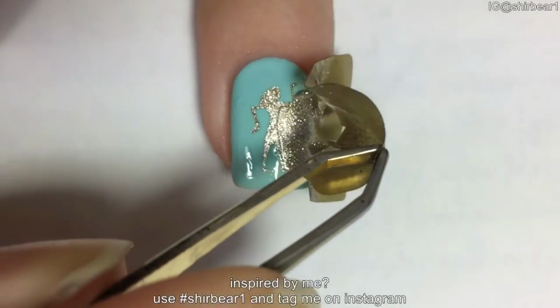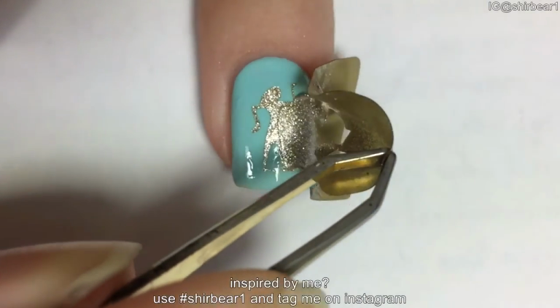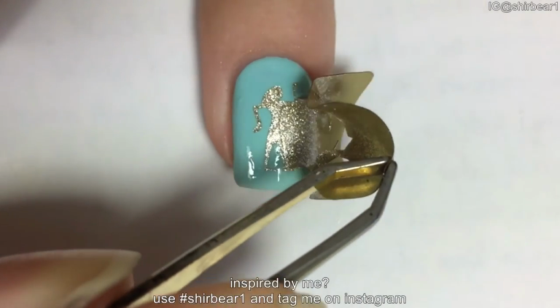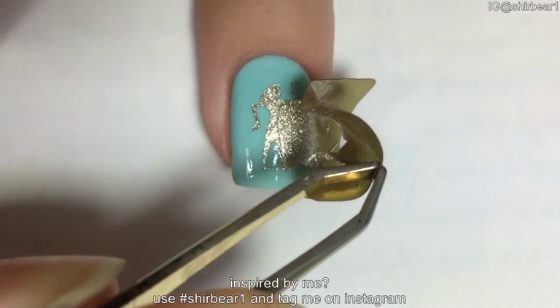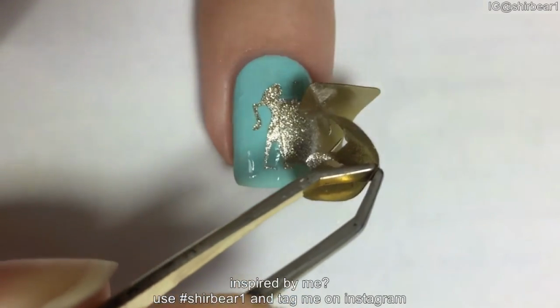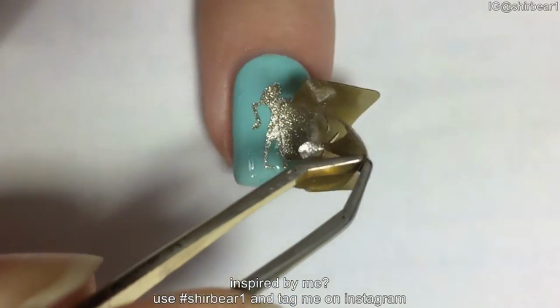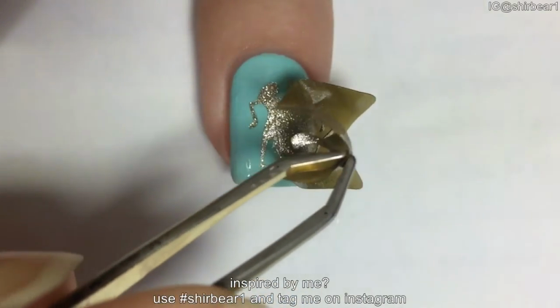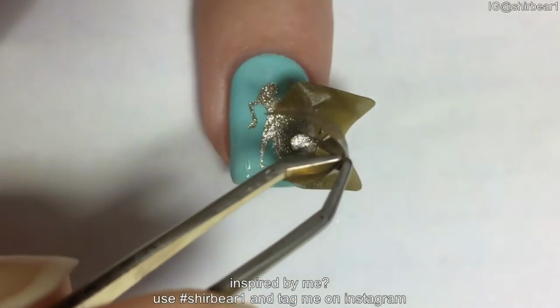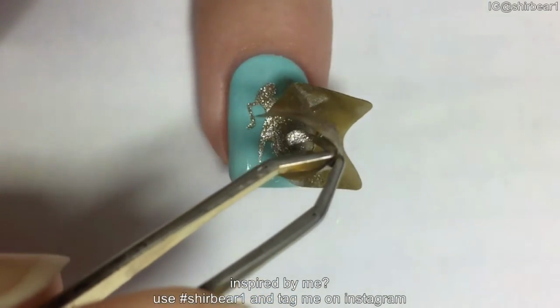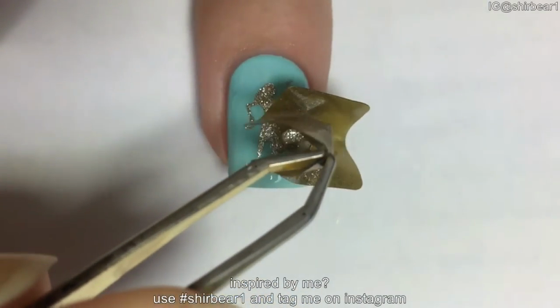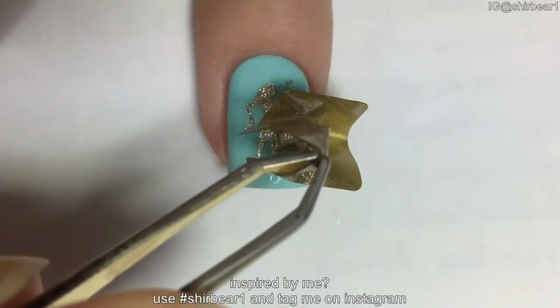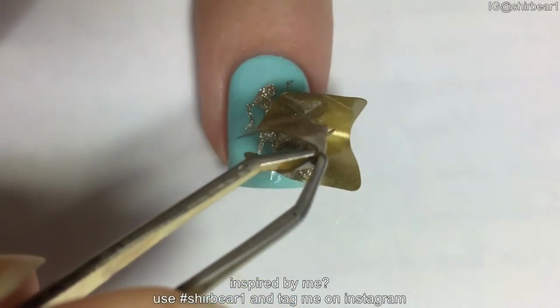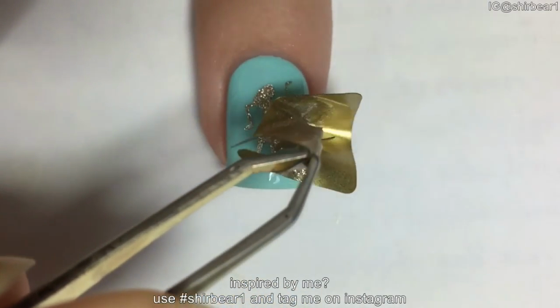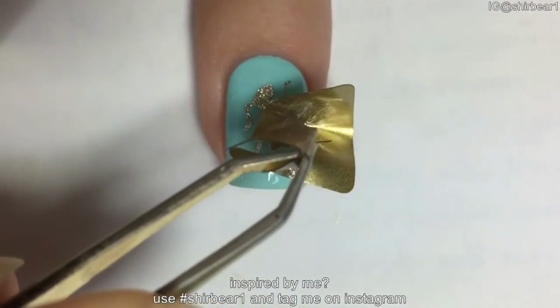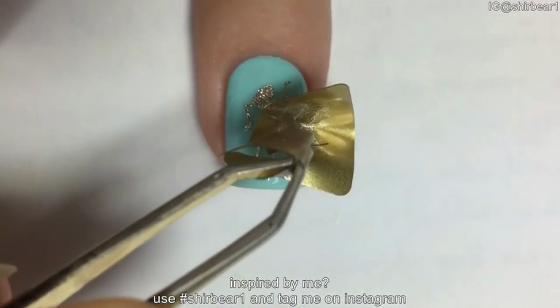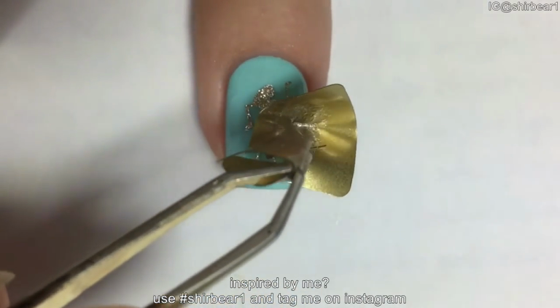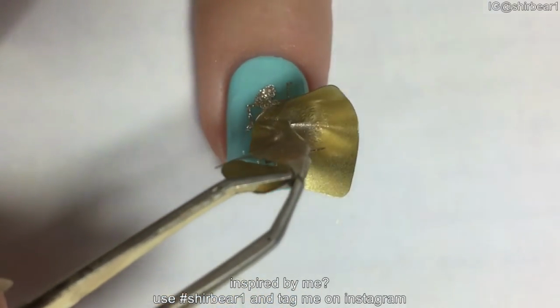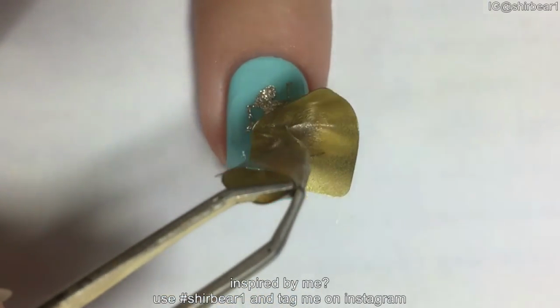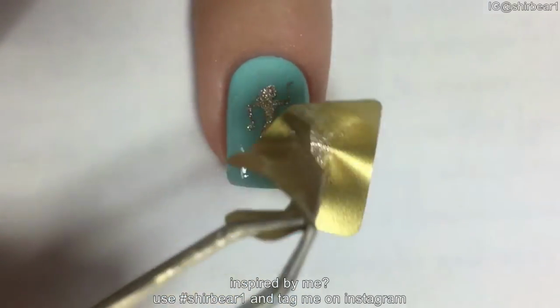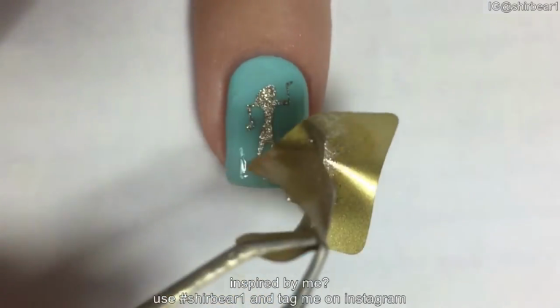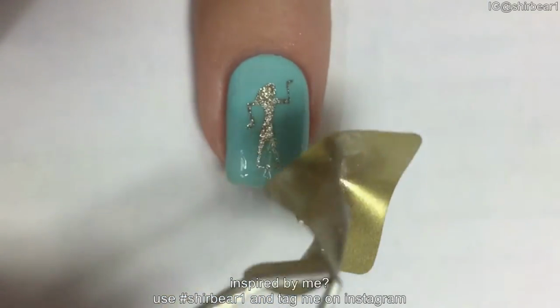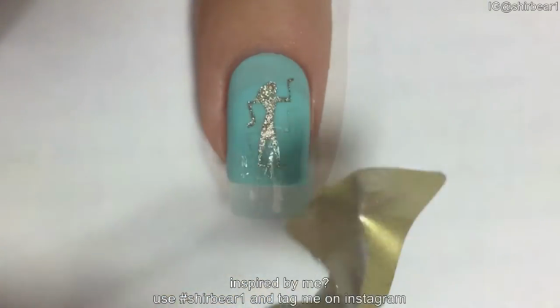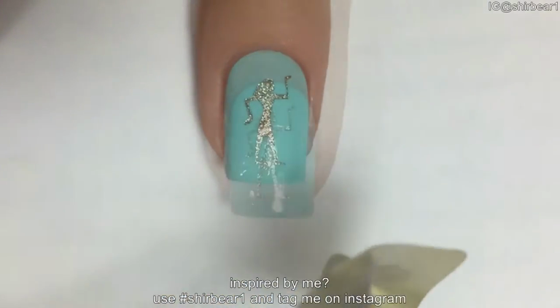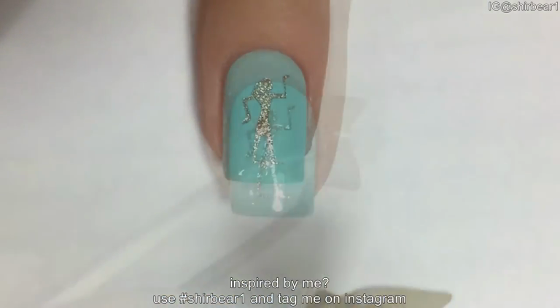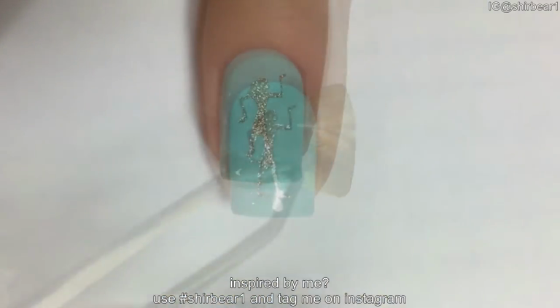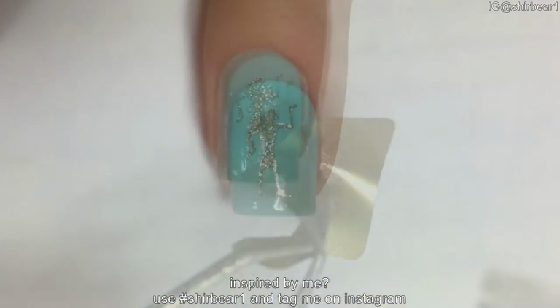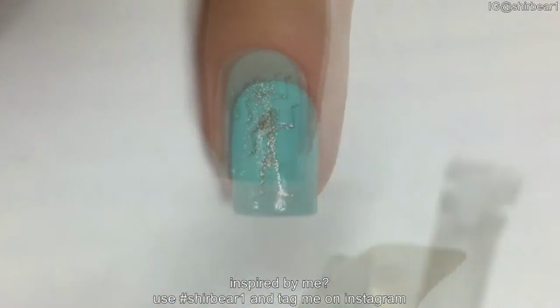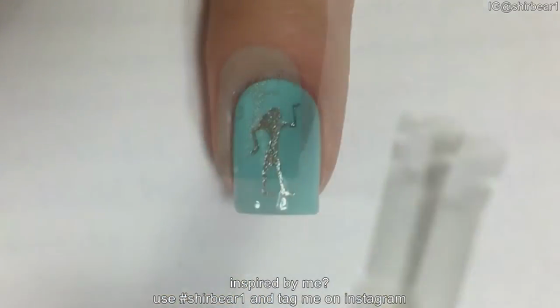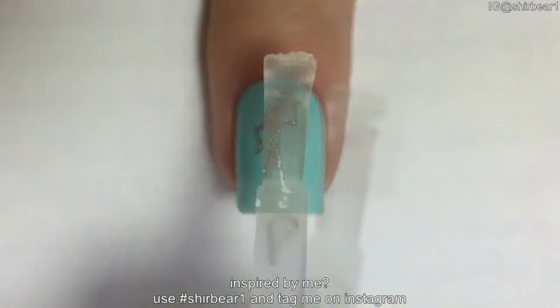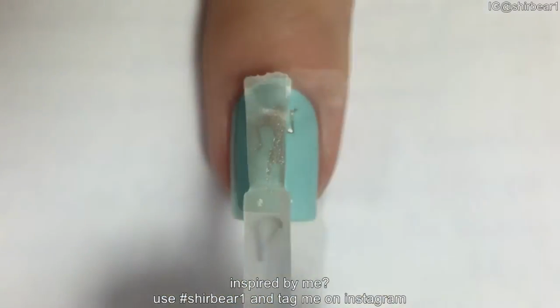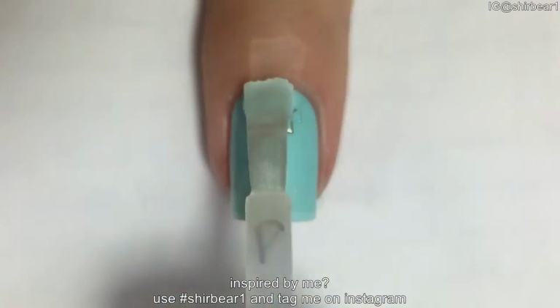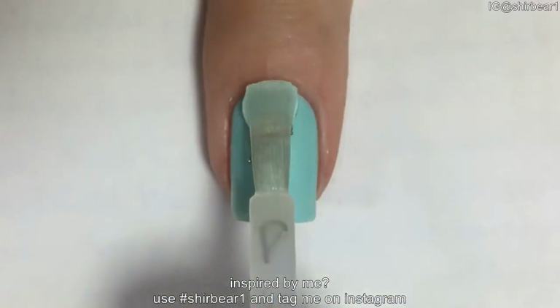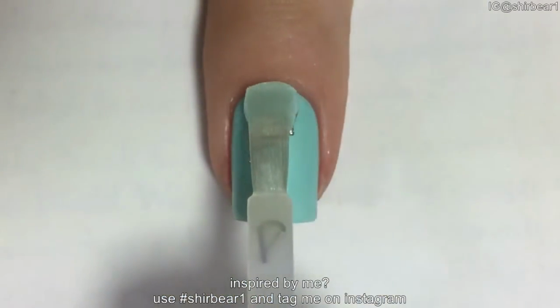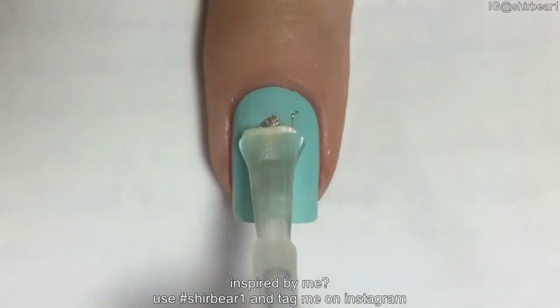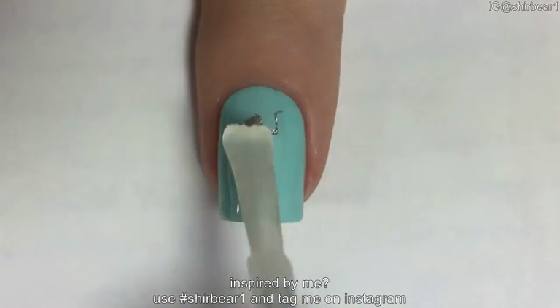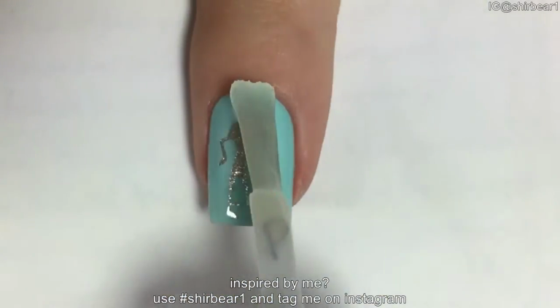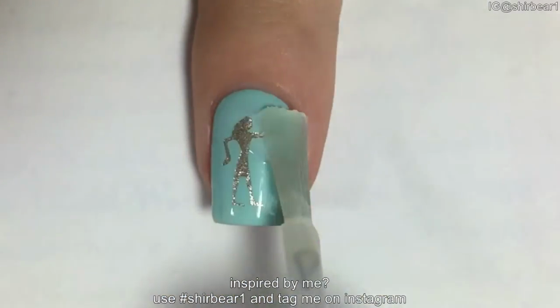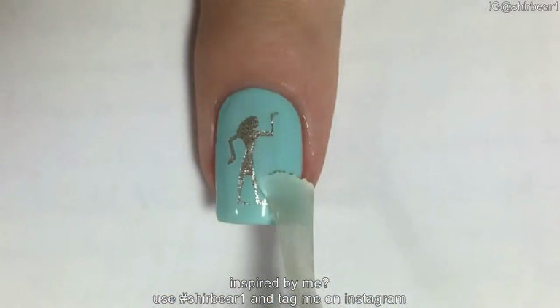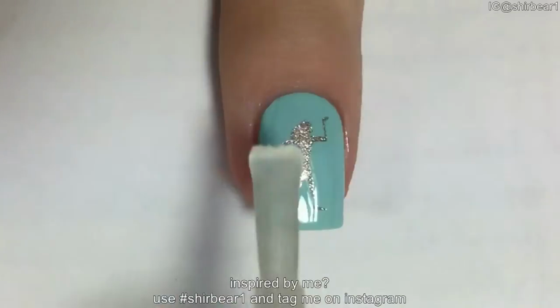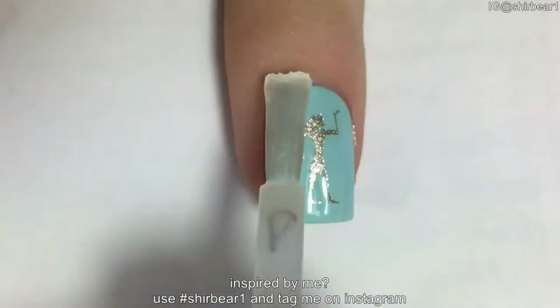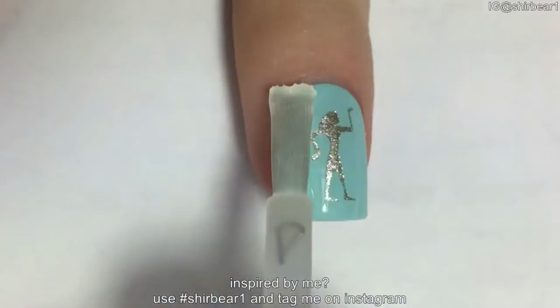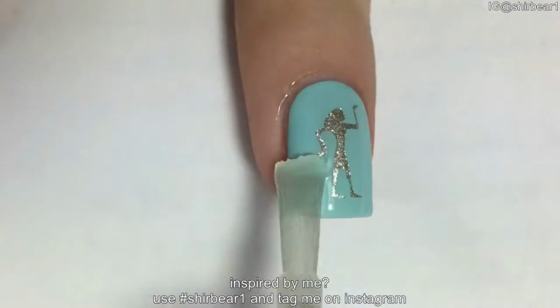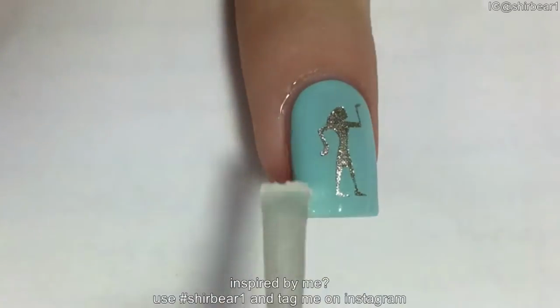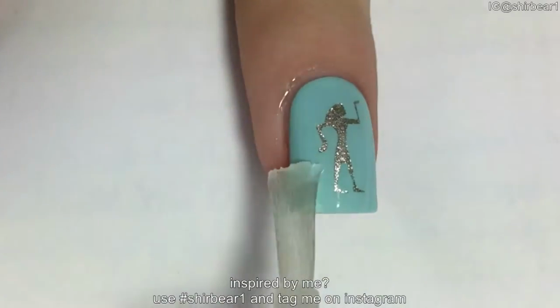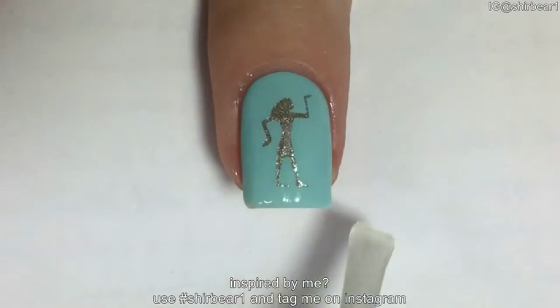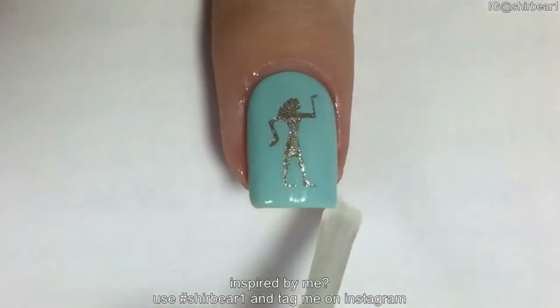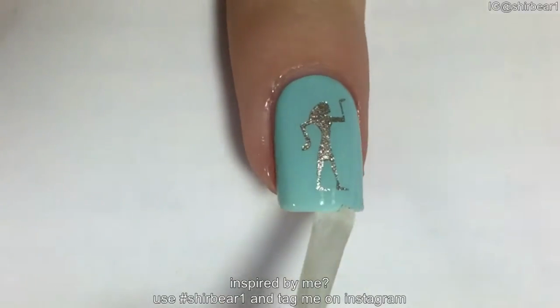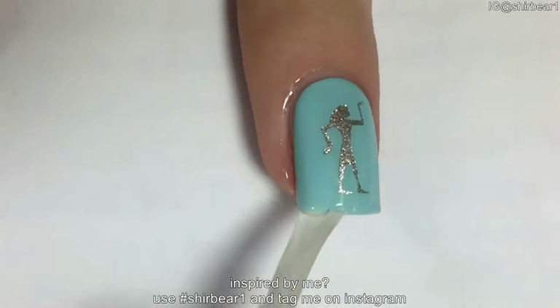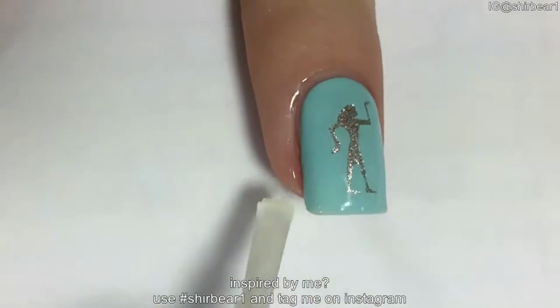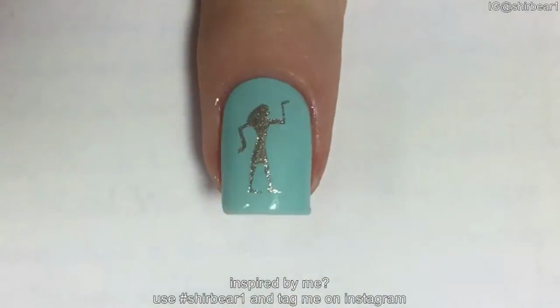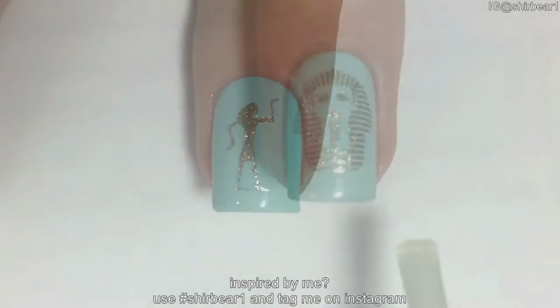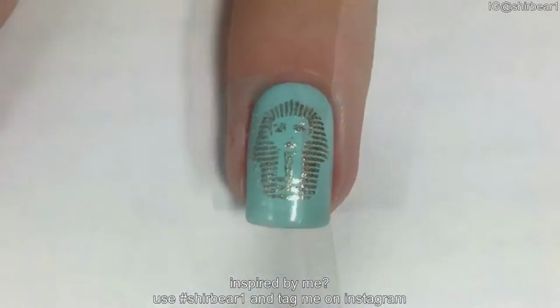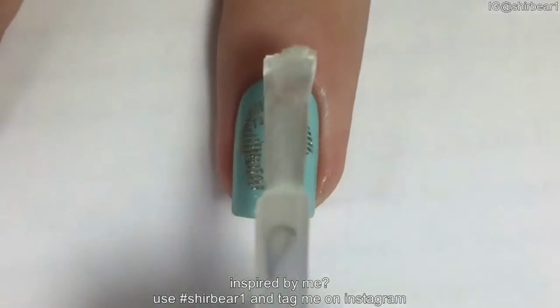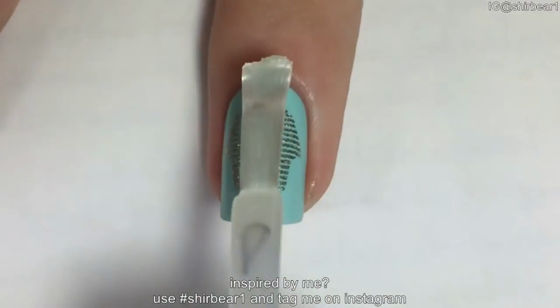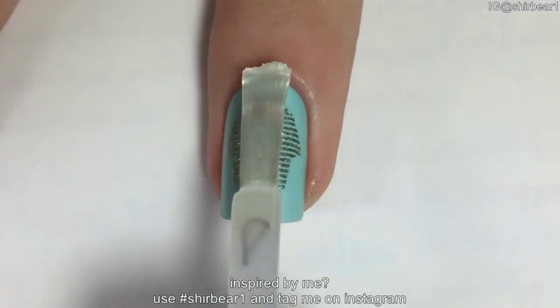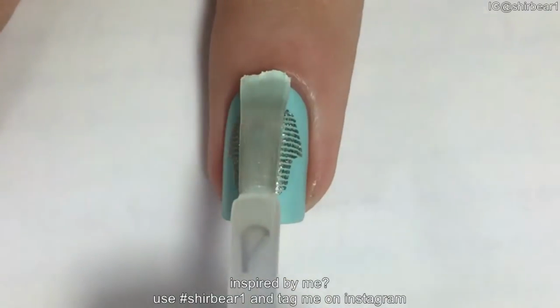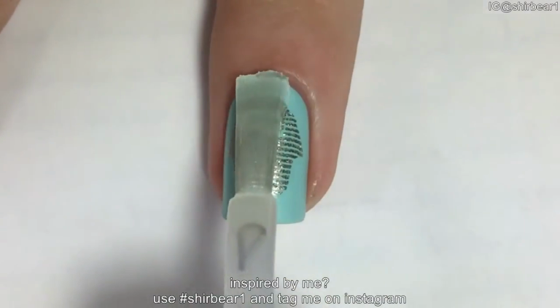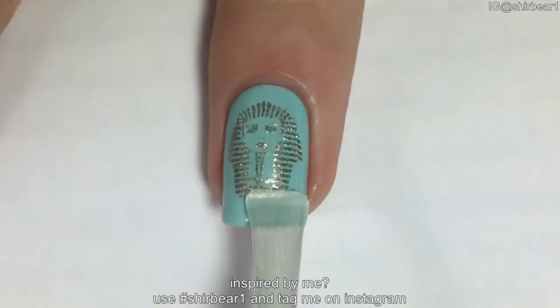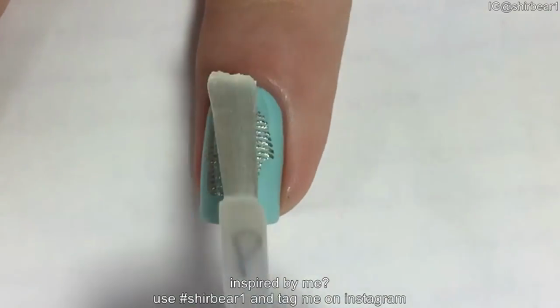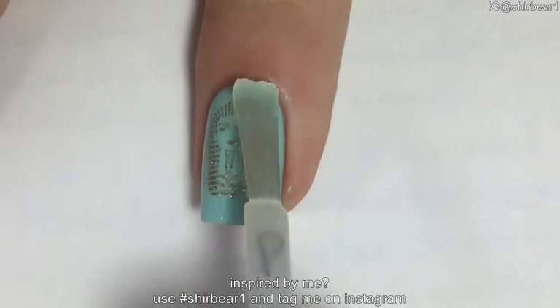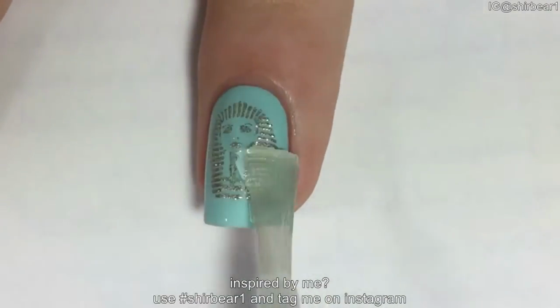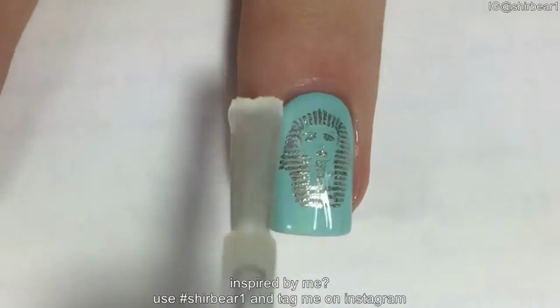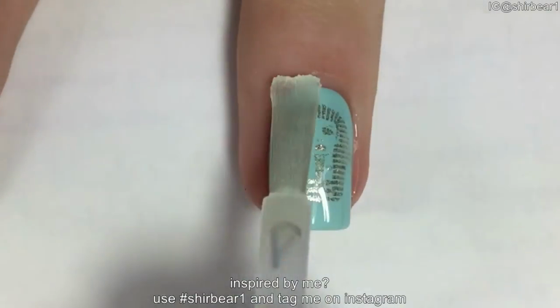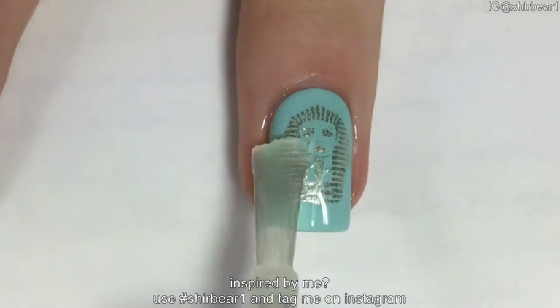Repeat the process a few times, then quickly remove the vinyl when done. Apply top coat to smooth out the surface and make your nails look perfect.